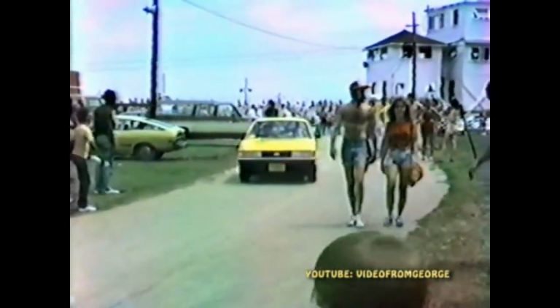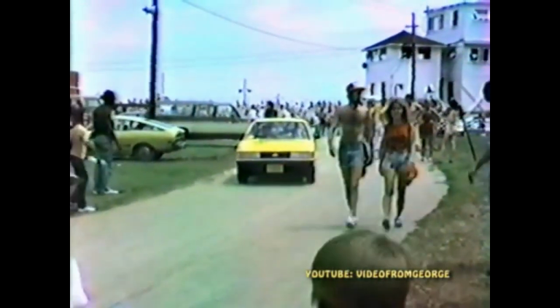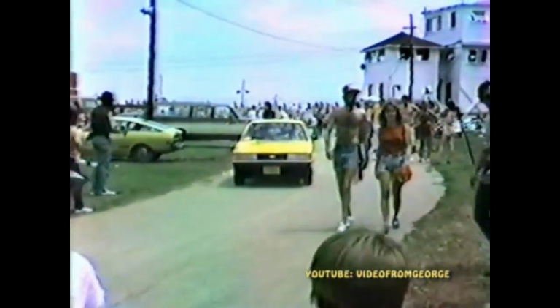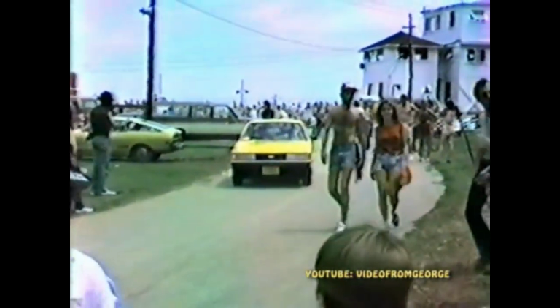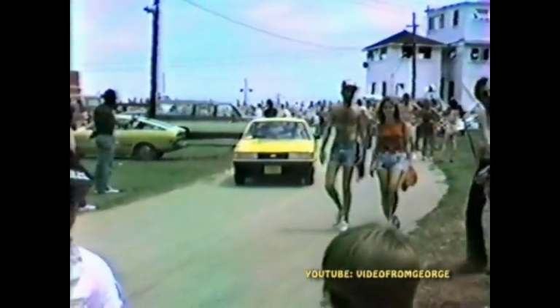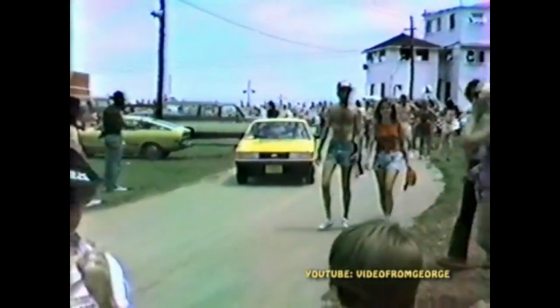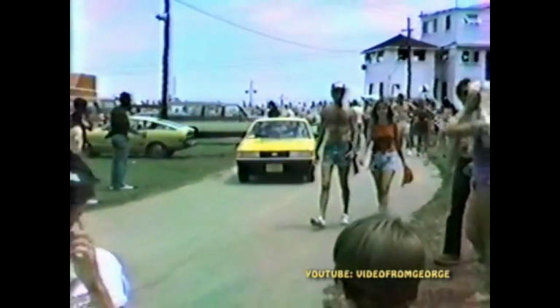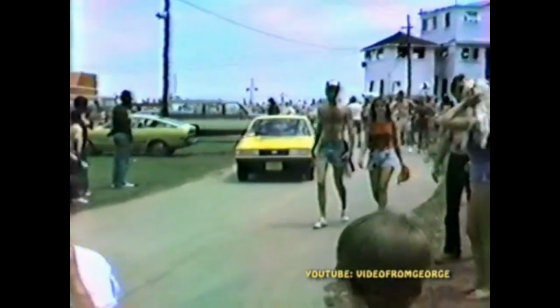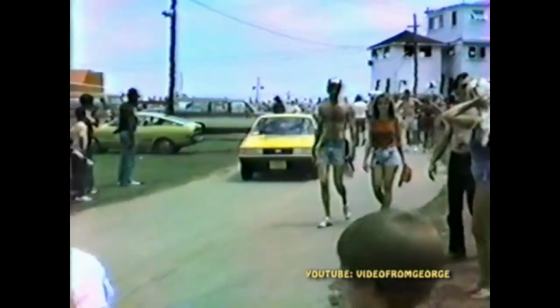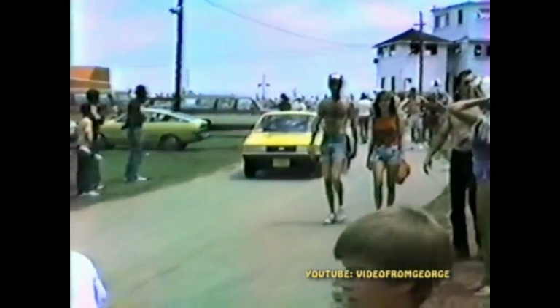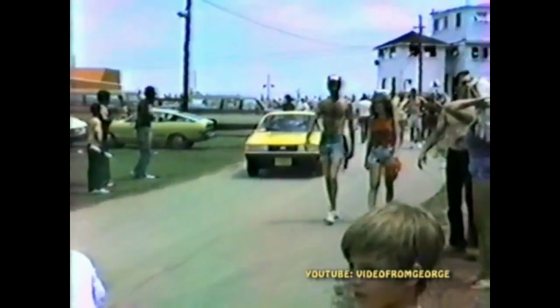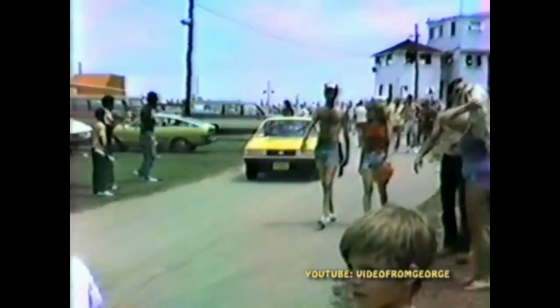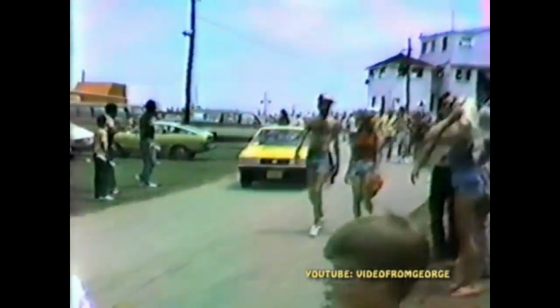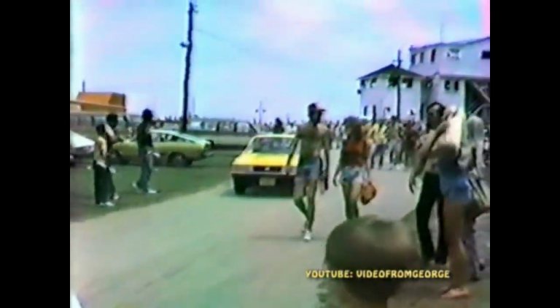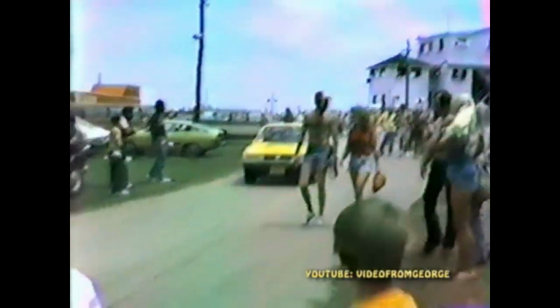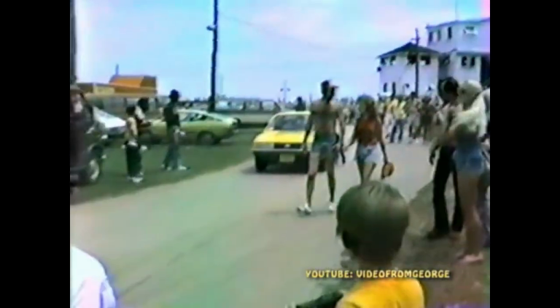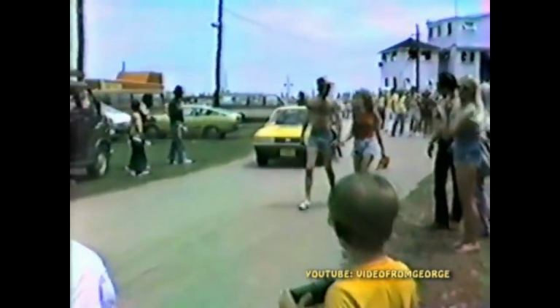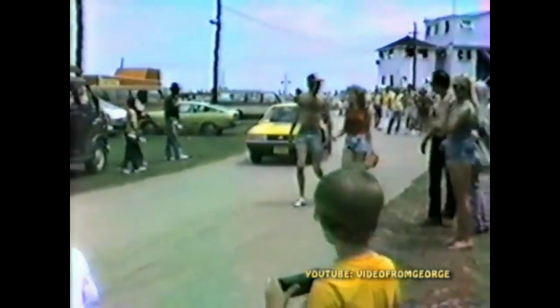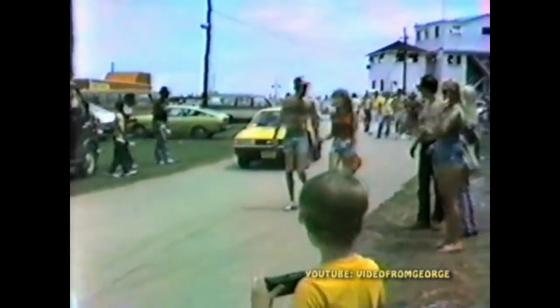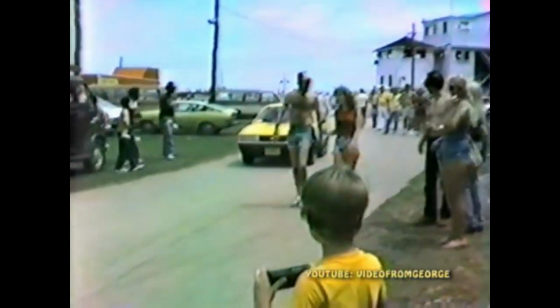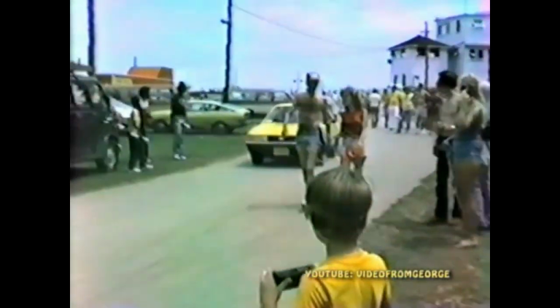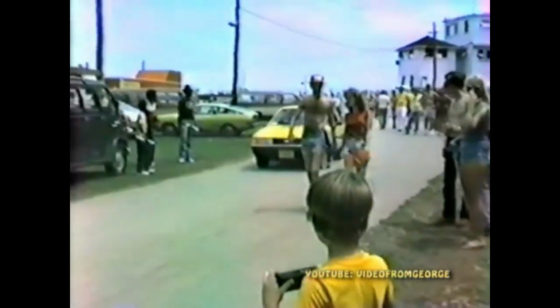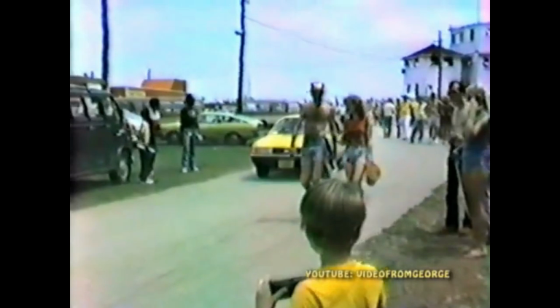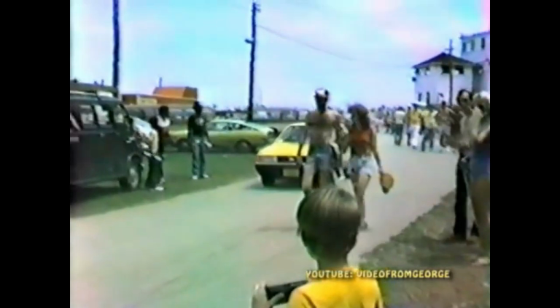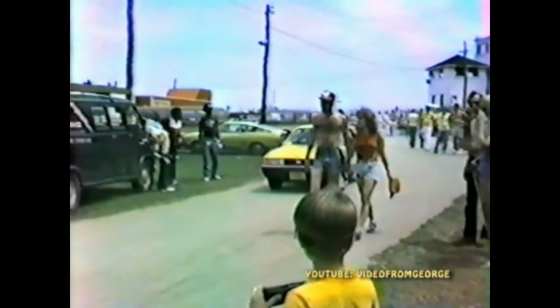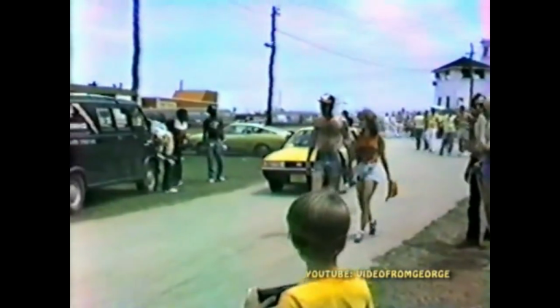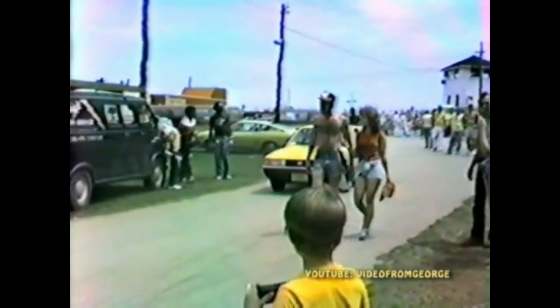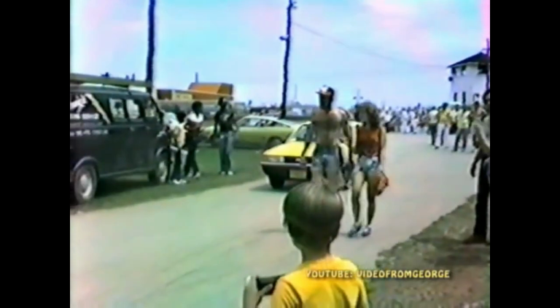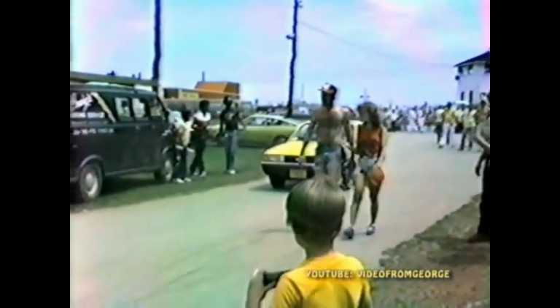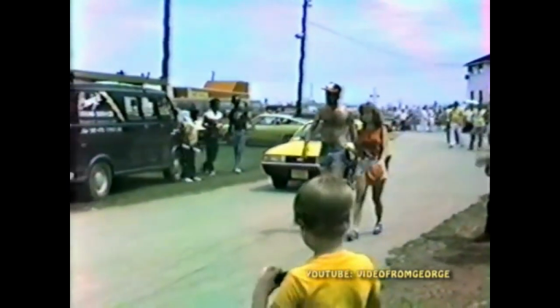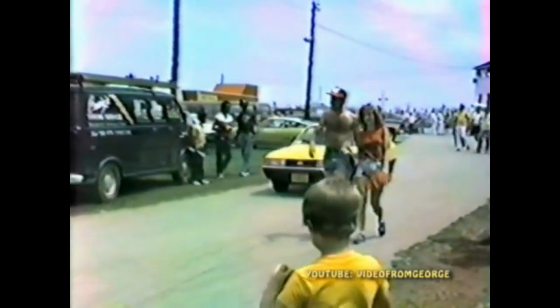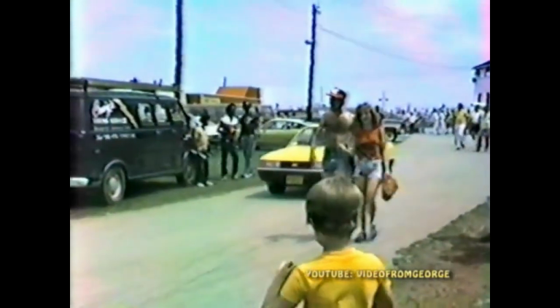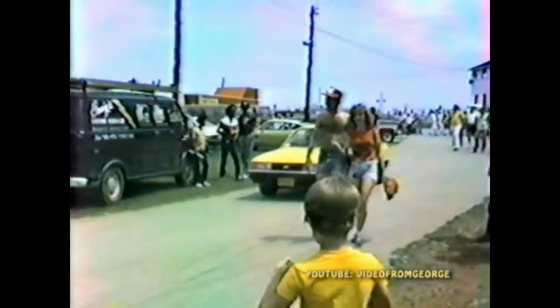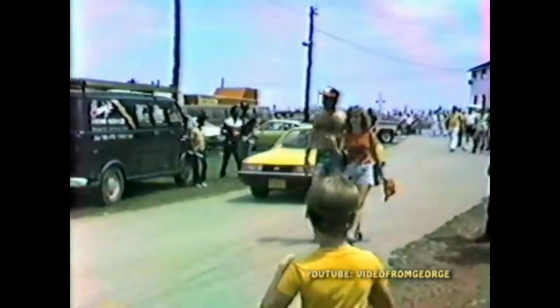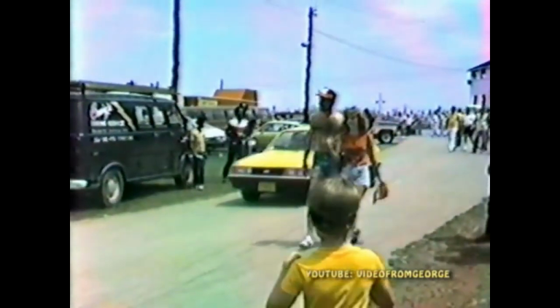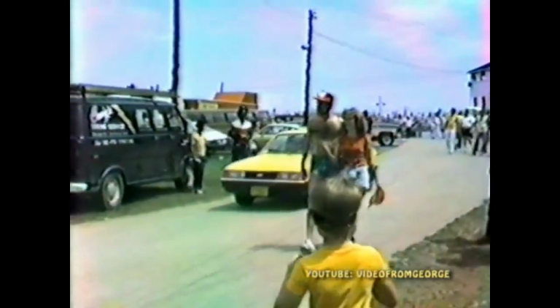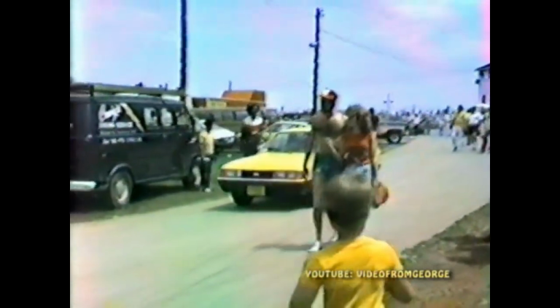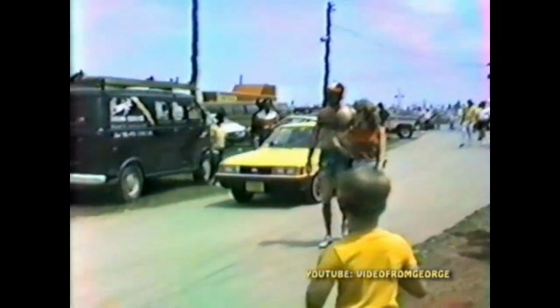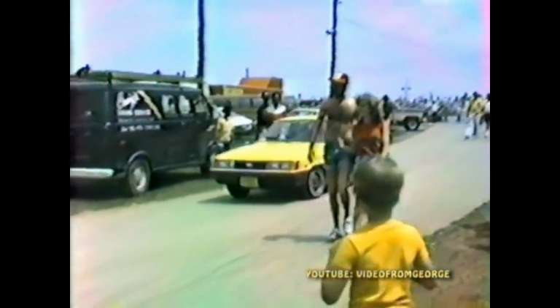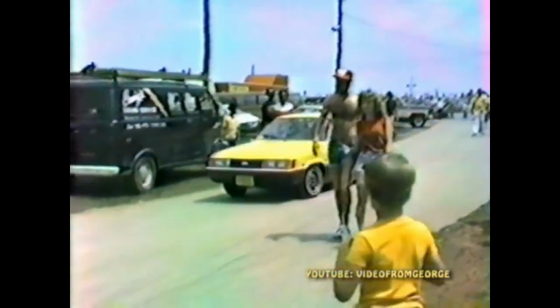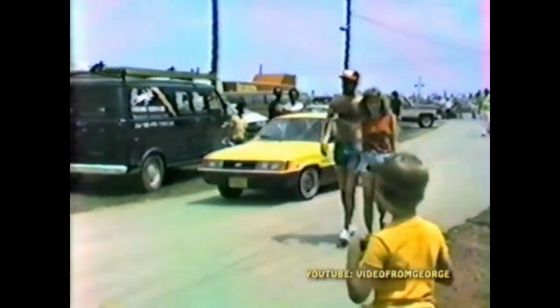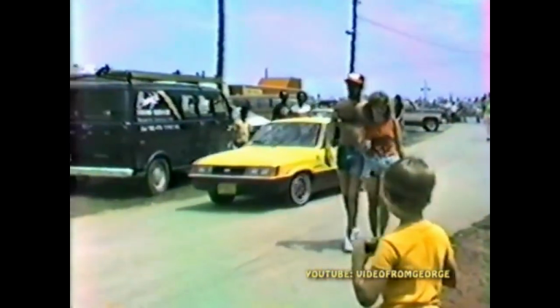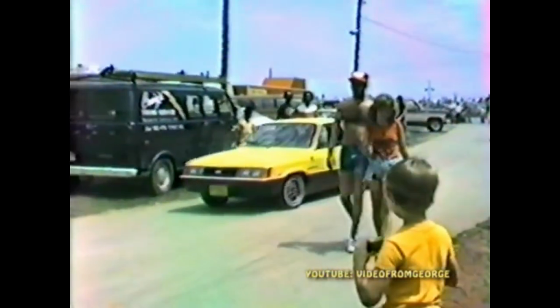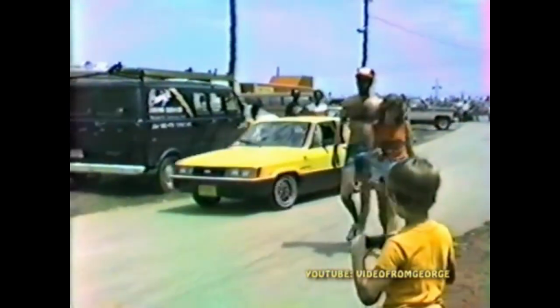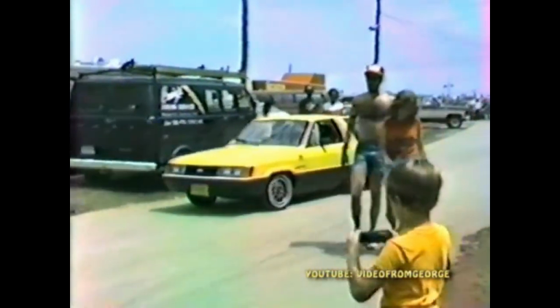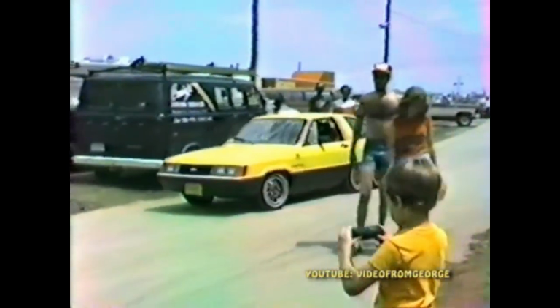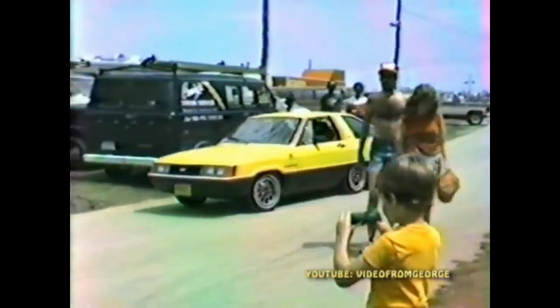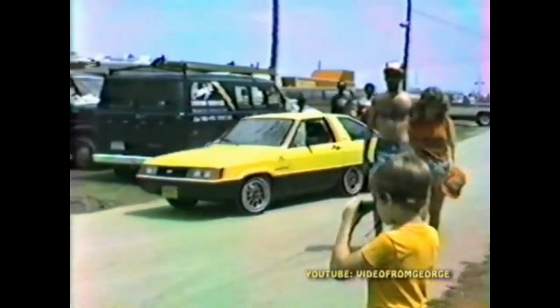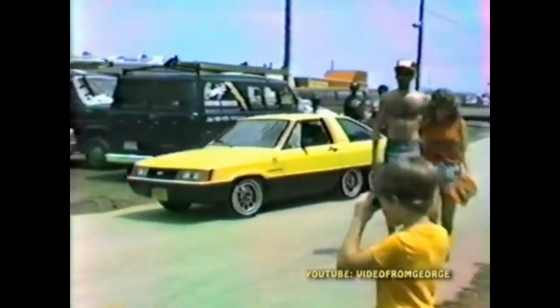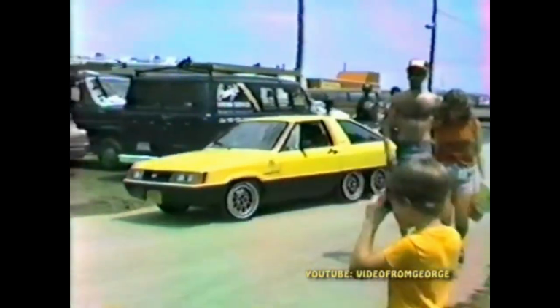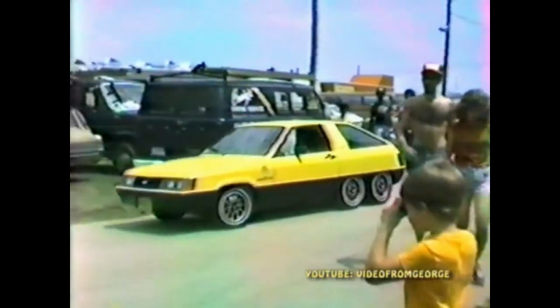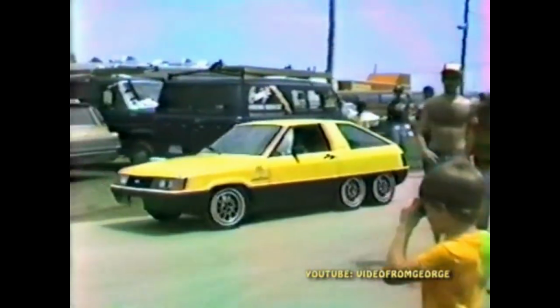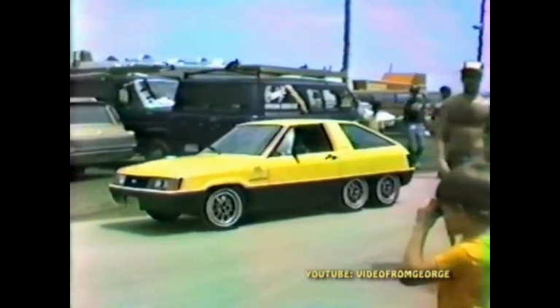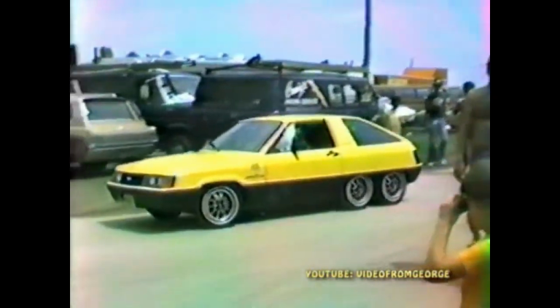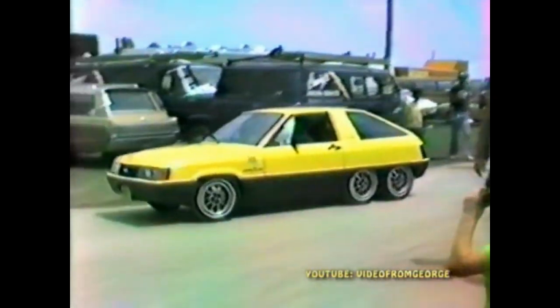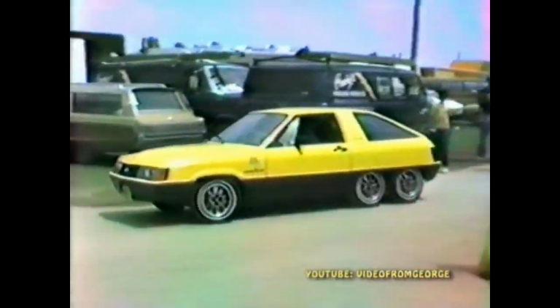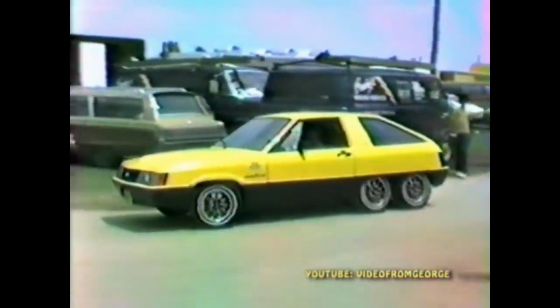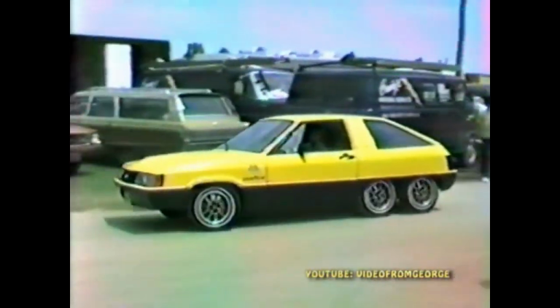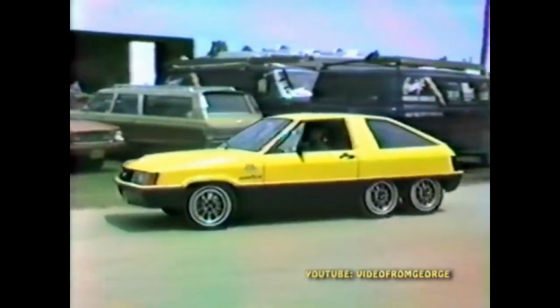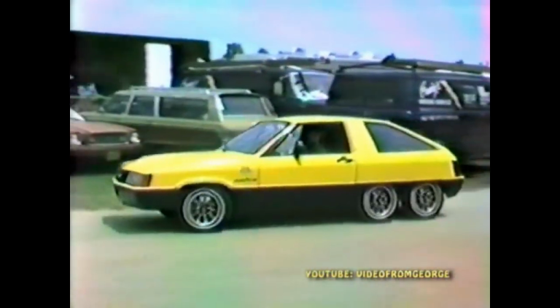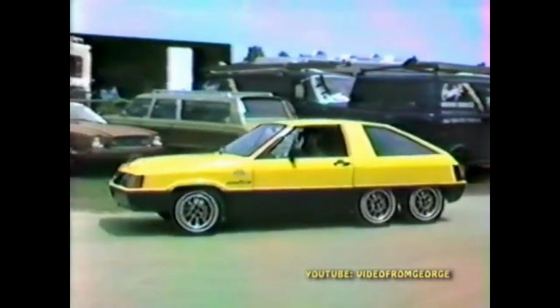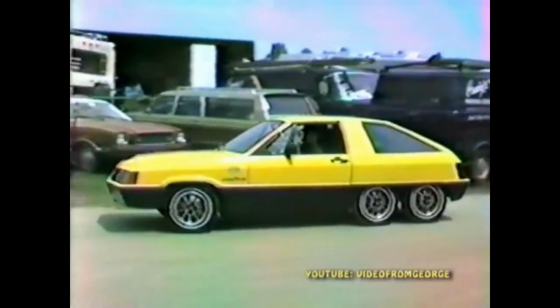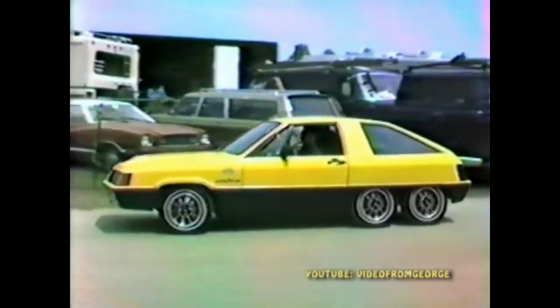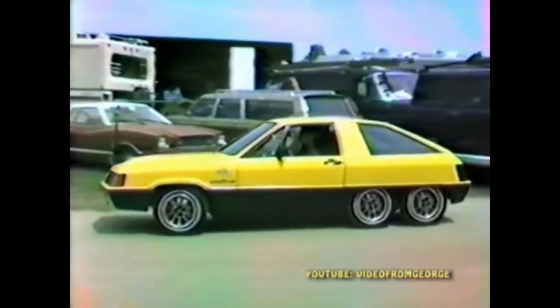Think about it — it doesn't seem like a lot, but the majority of hybrids we test can only go 20 miles on their more powerful and lighter batteries.